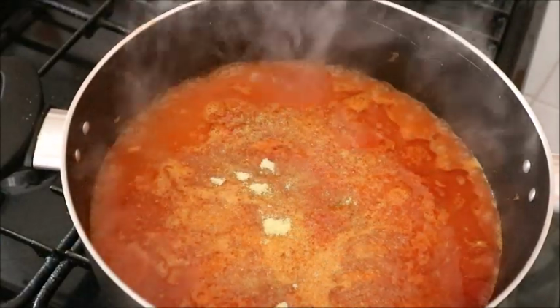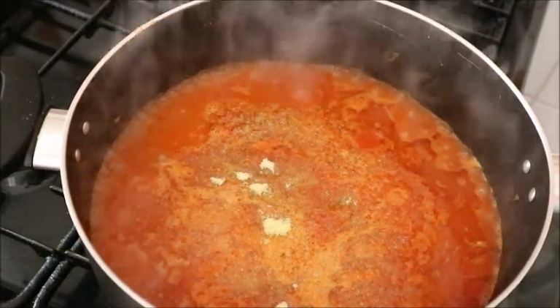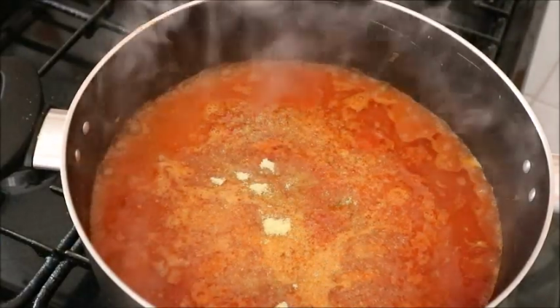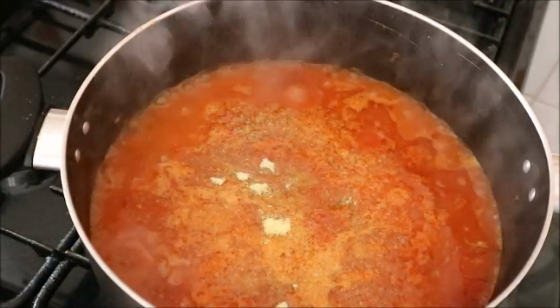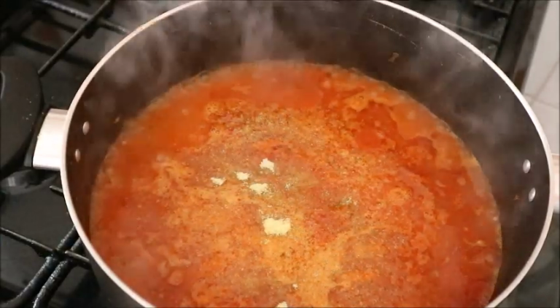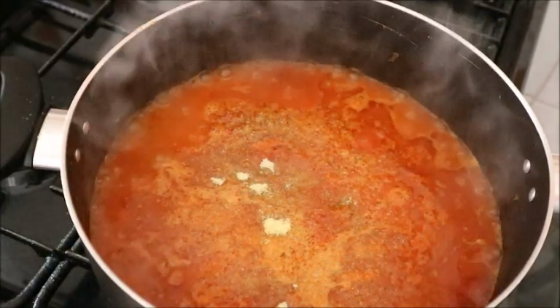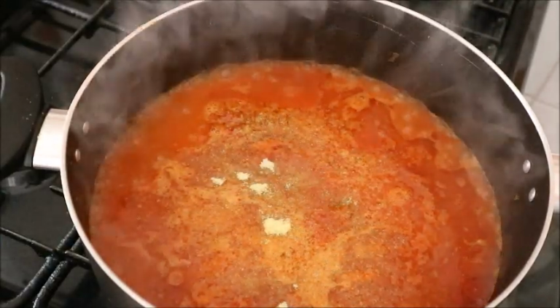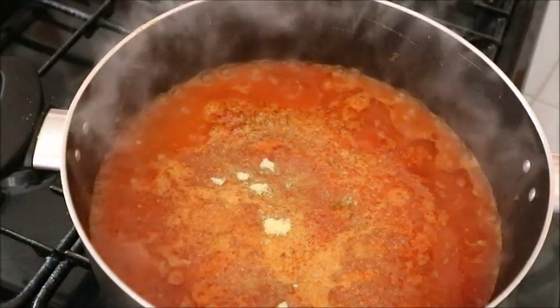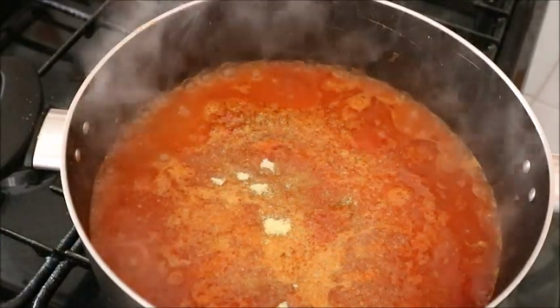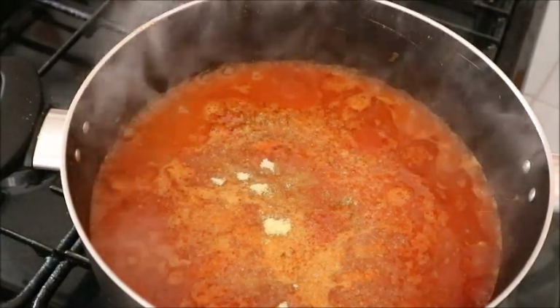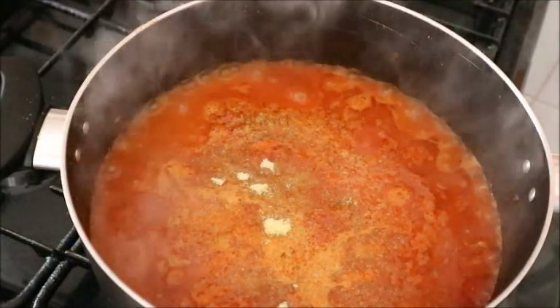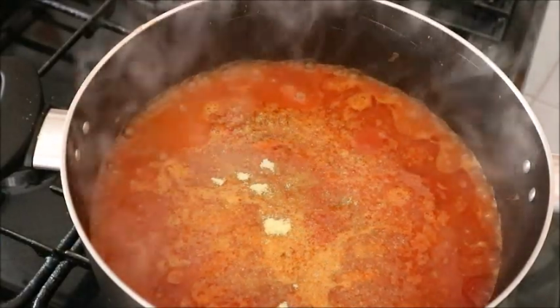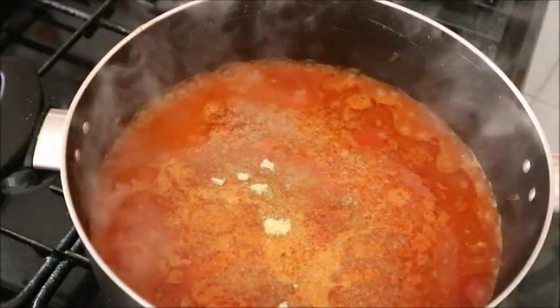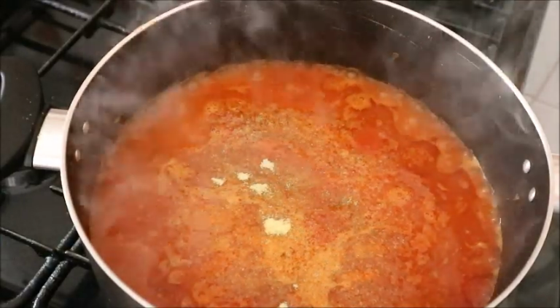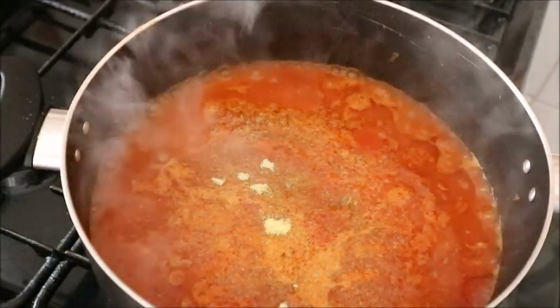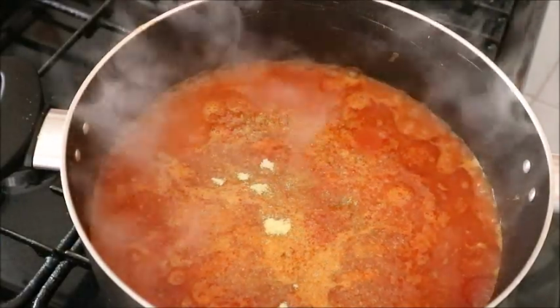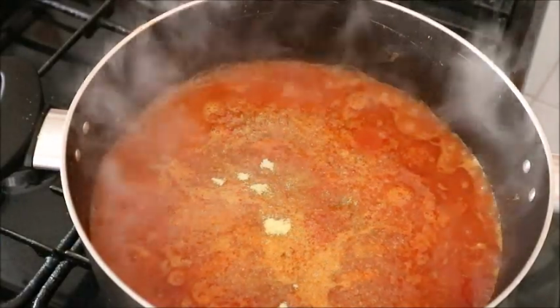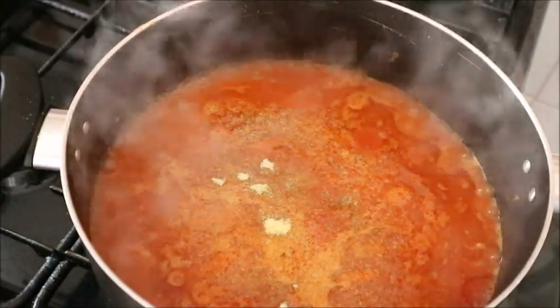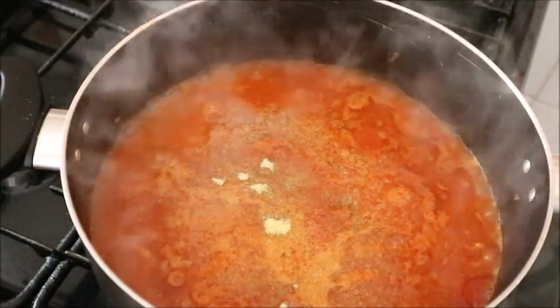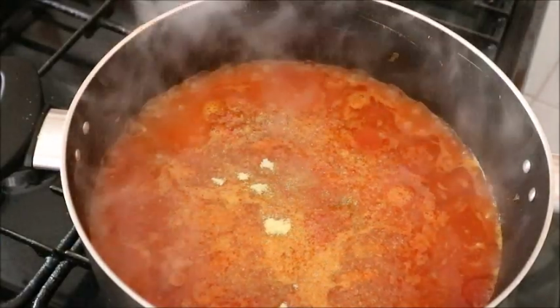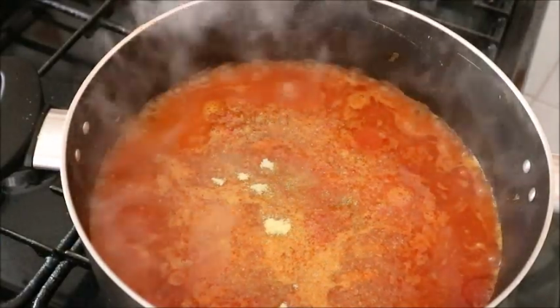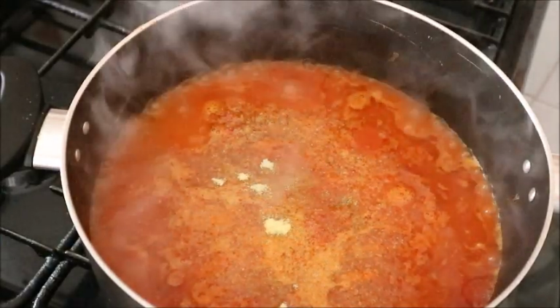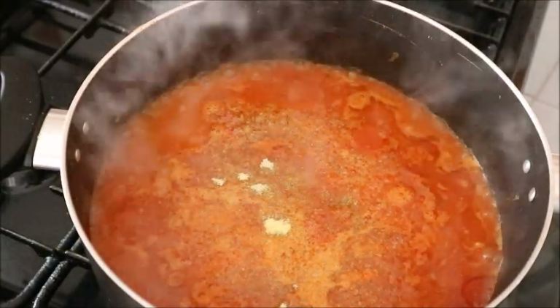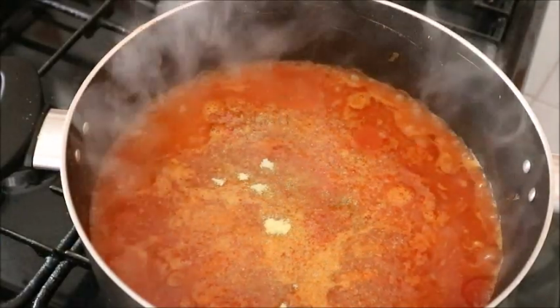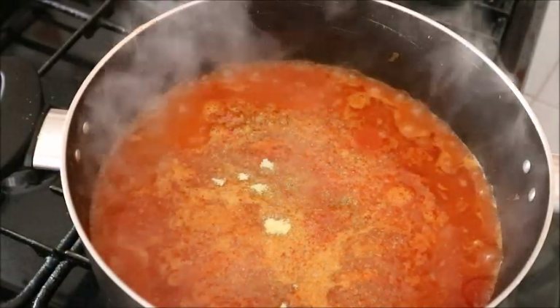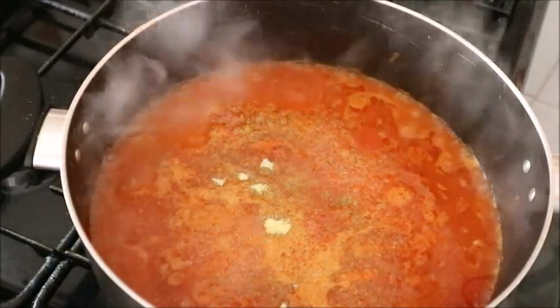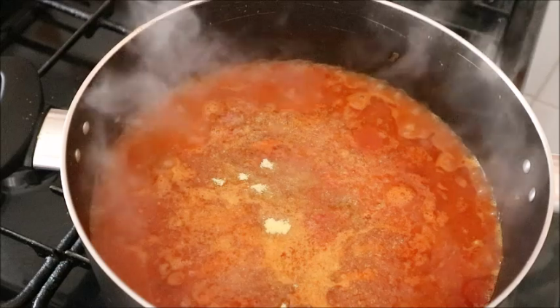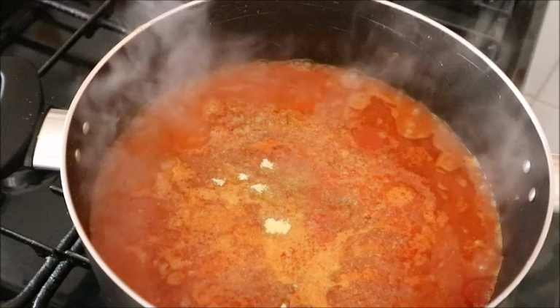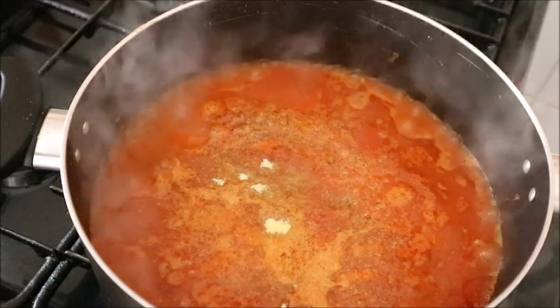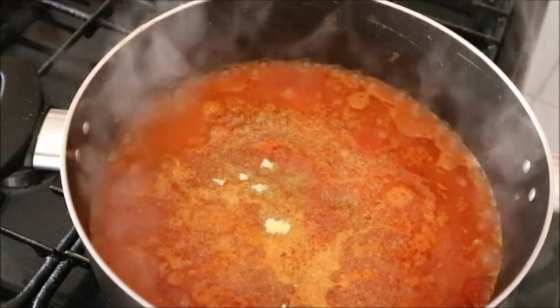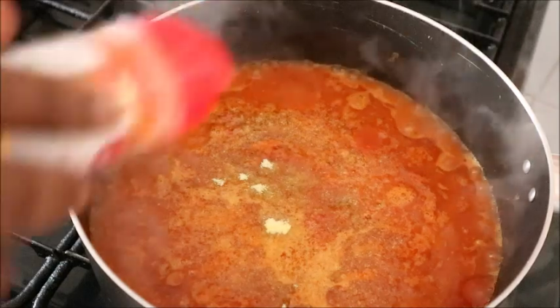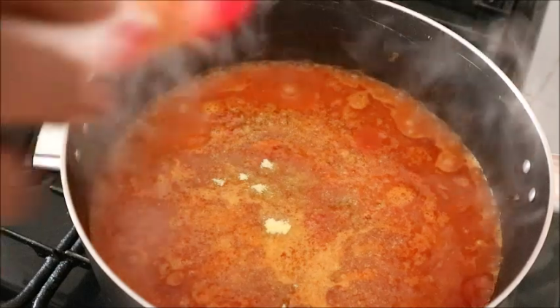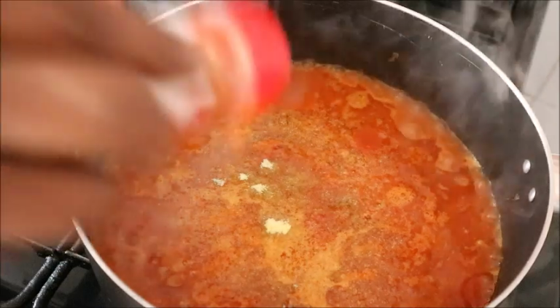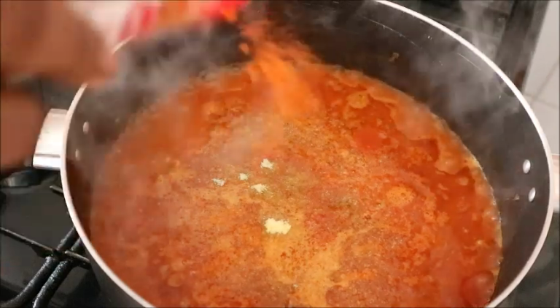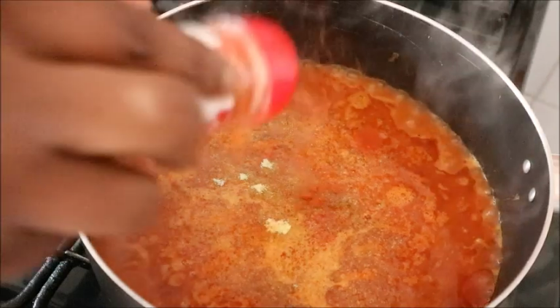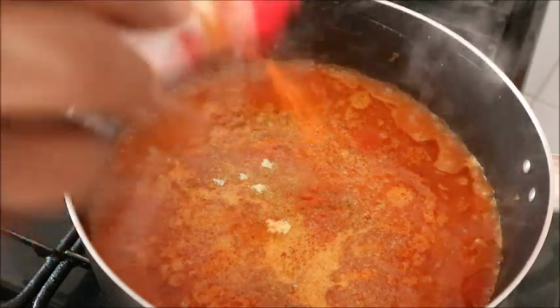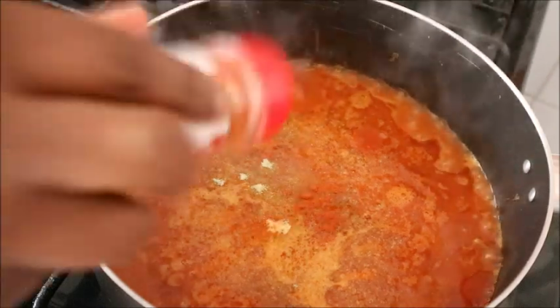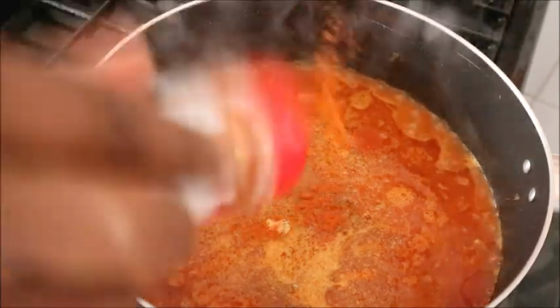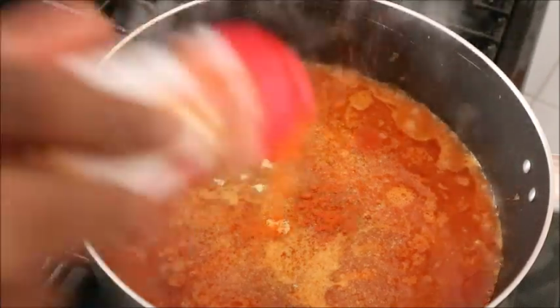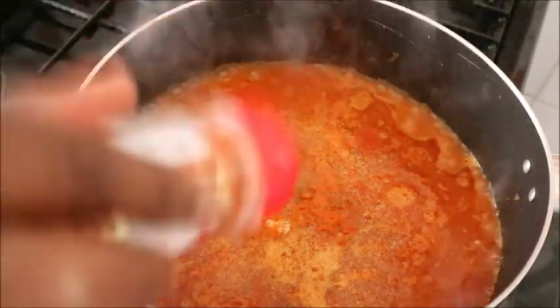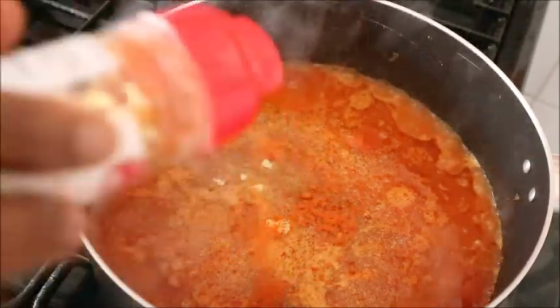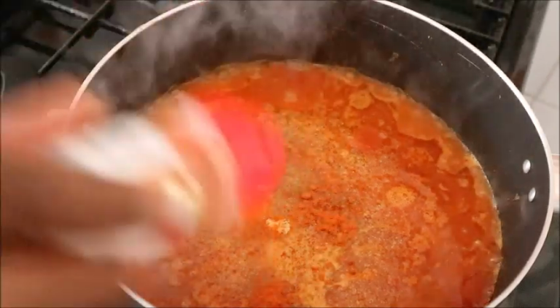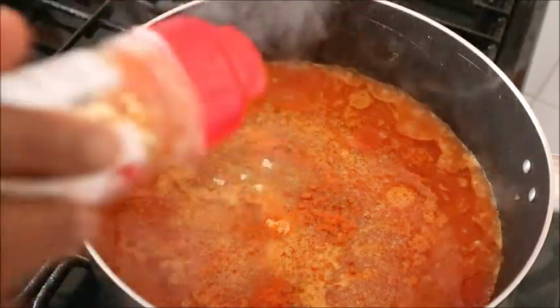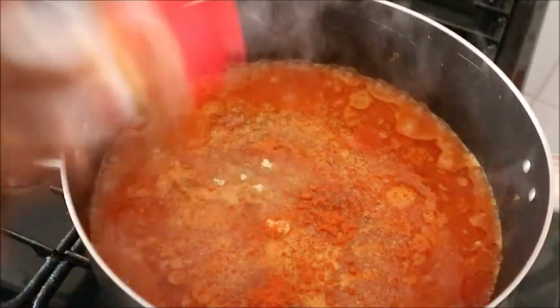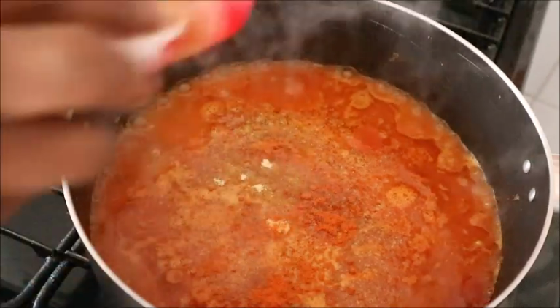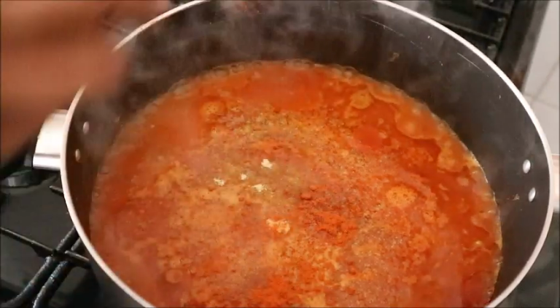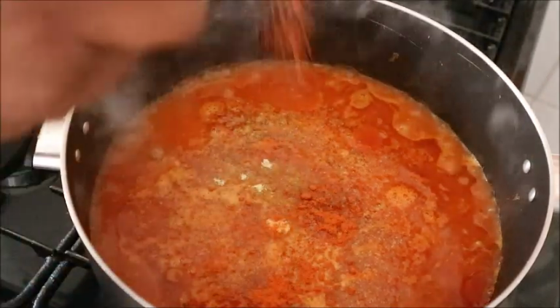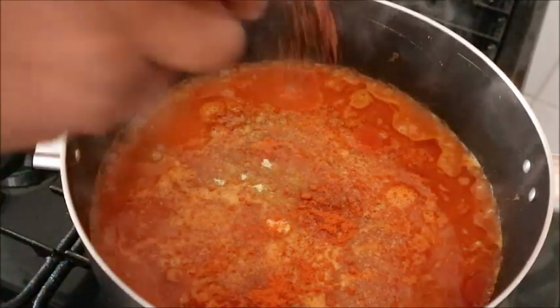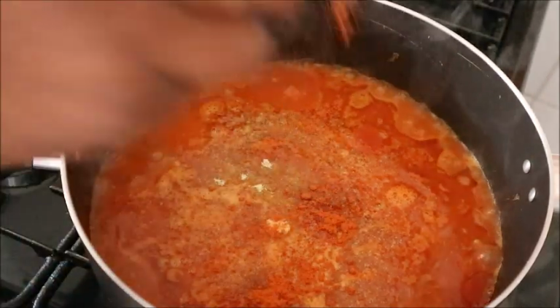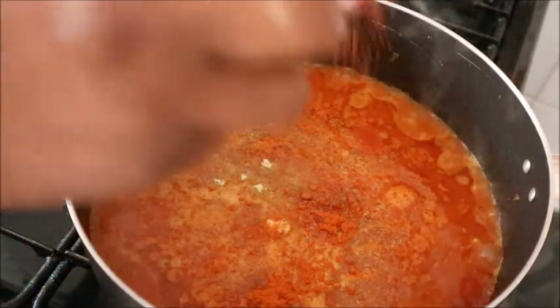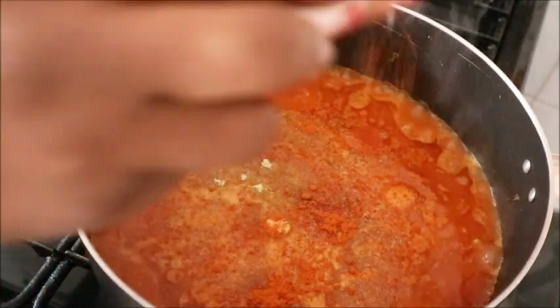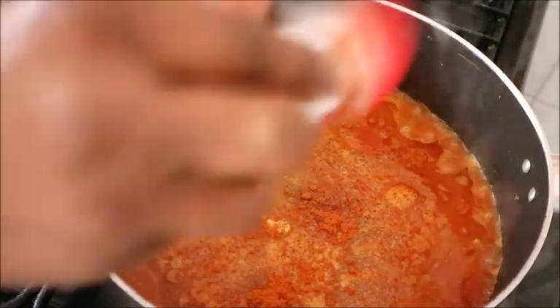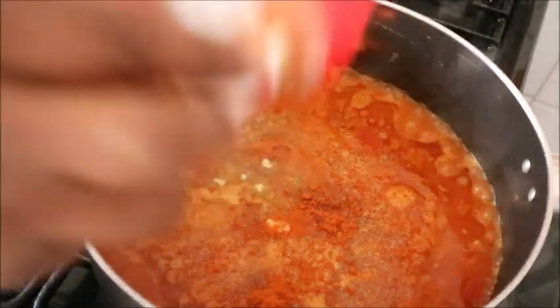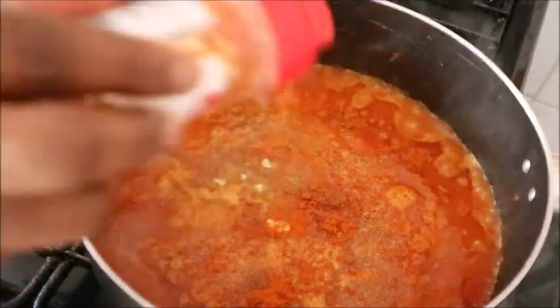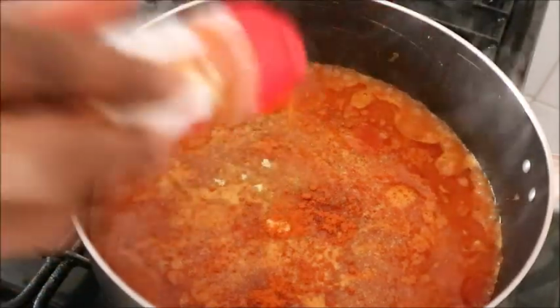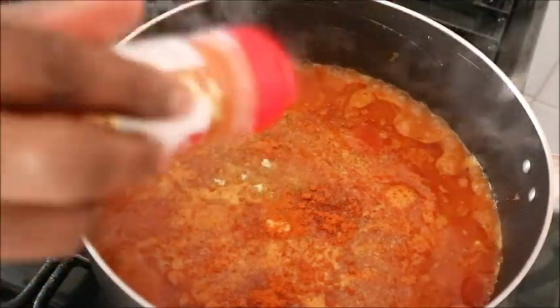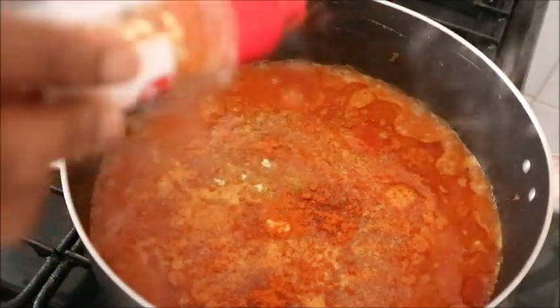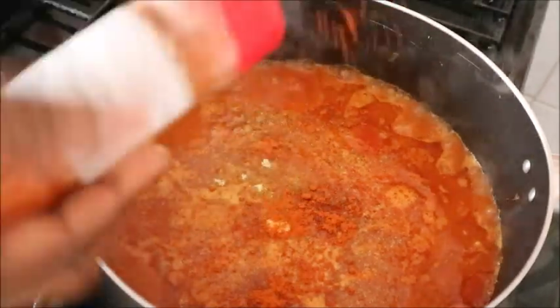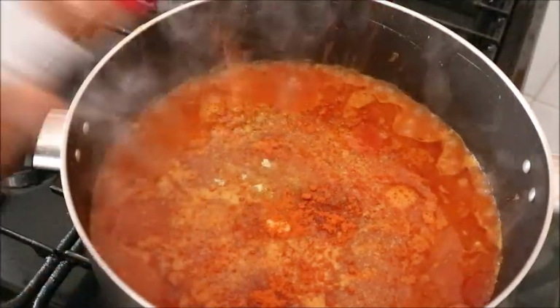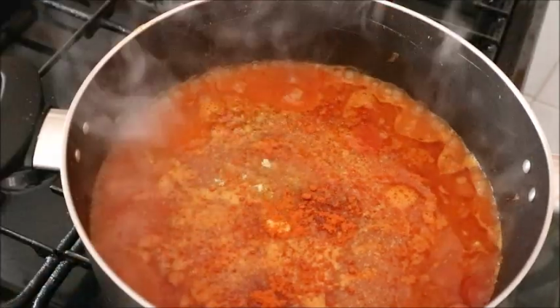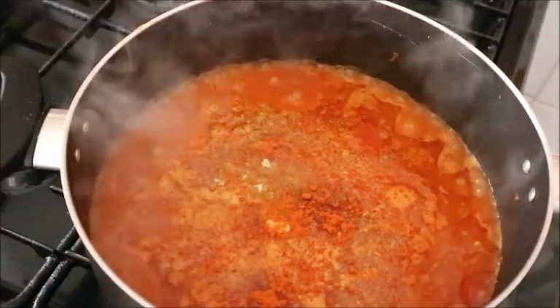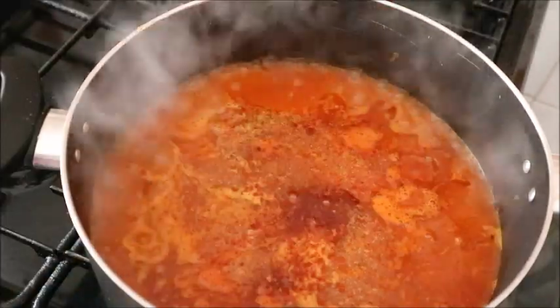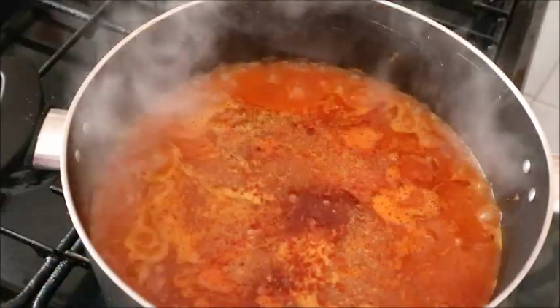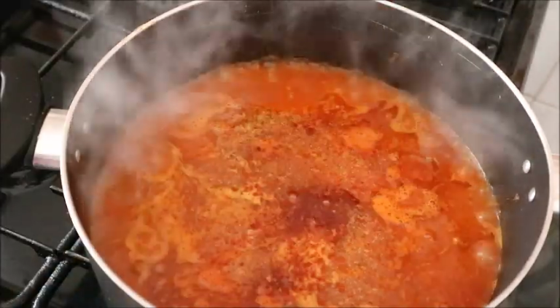When I blended the bell pepper, I poured water into the blending machine to rinse it — I didn't want to waste anything — and I added that water to the pot as well.